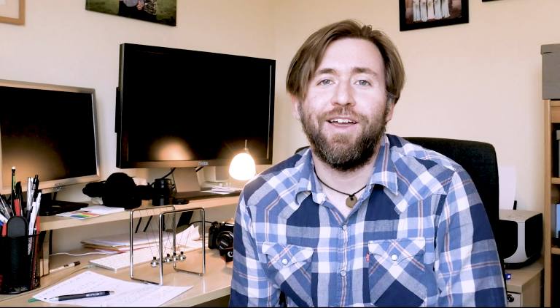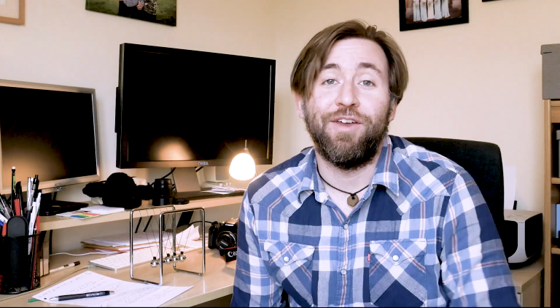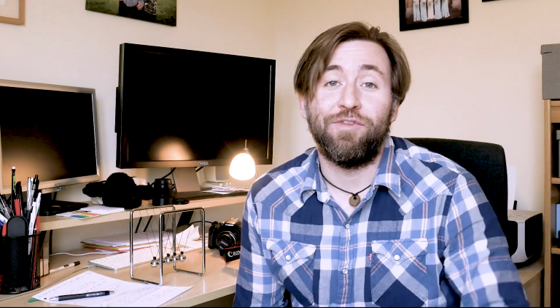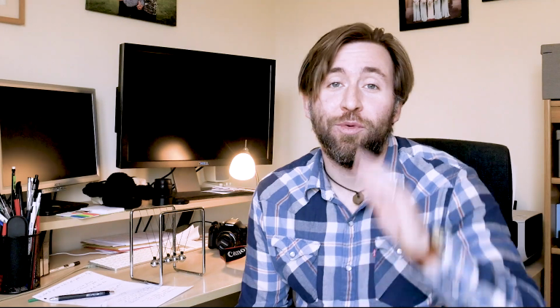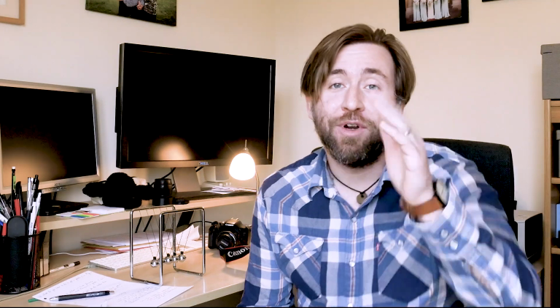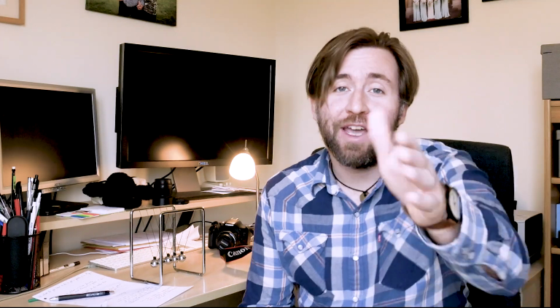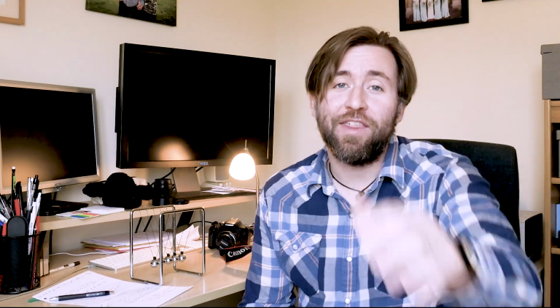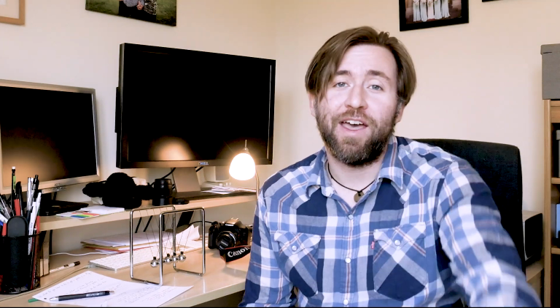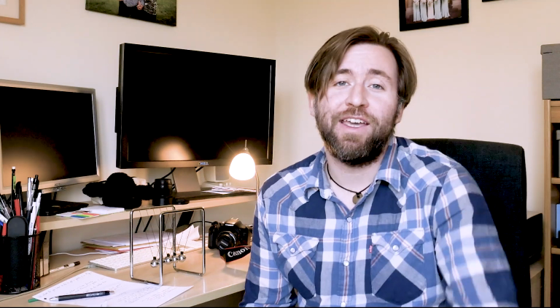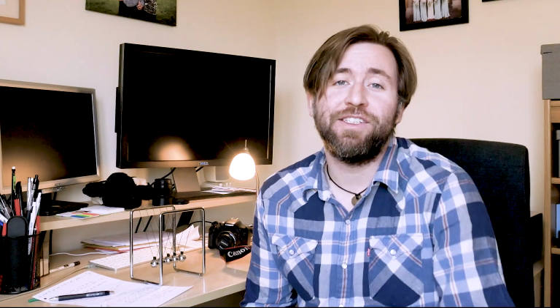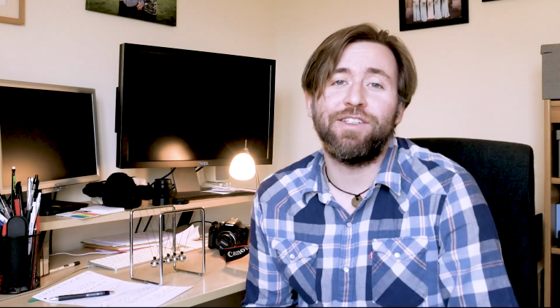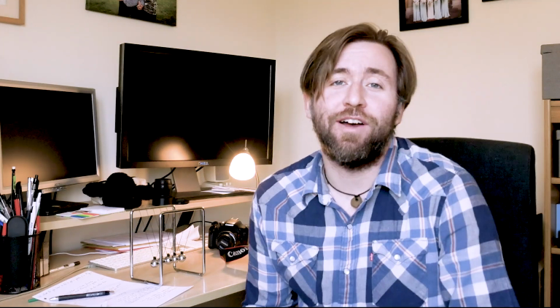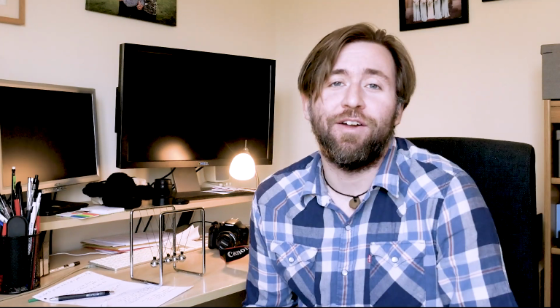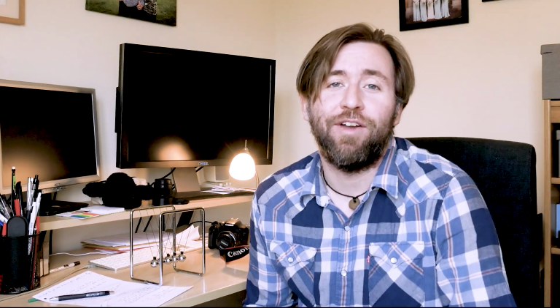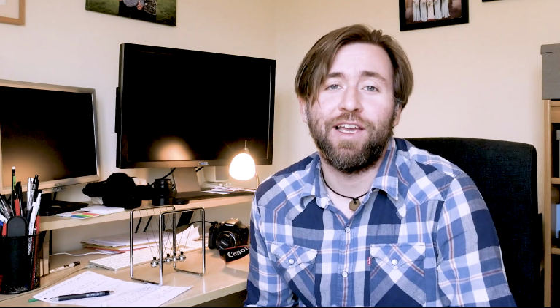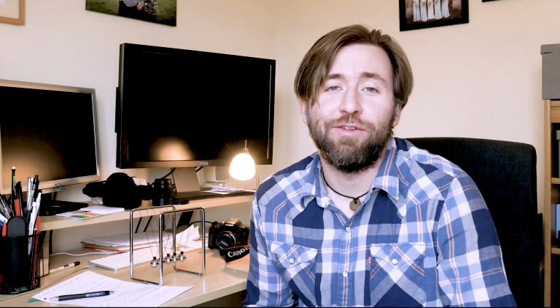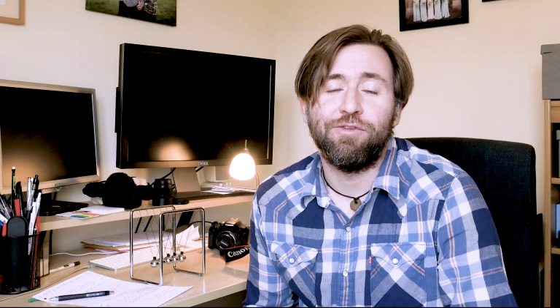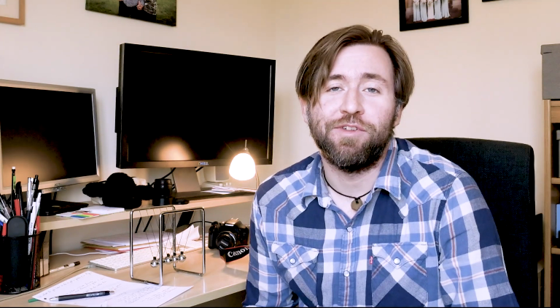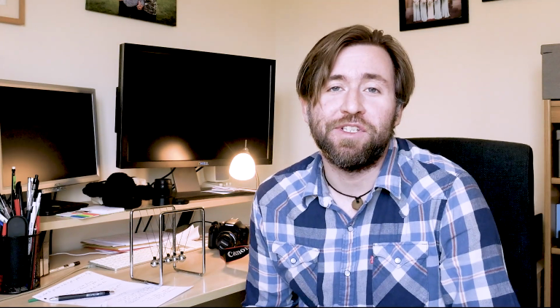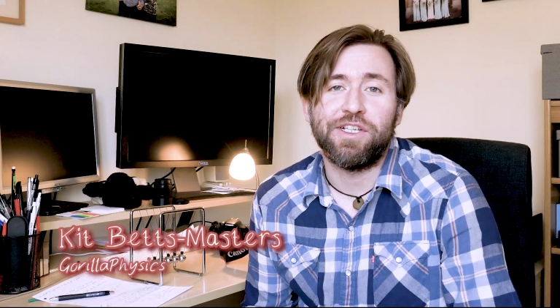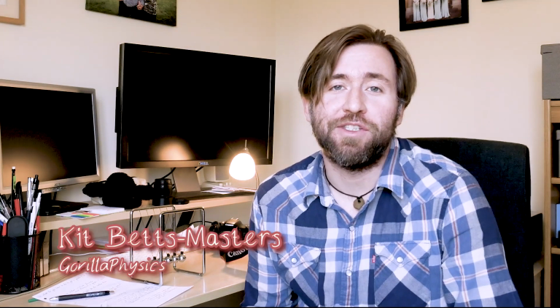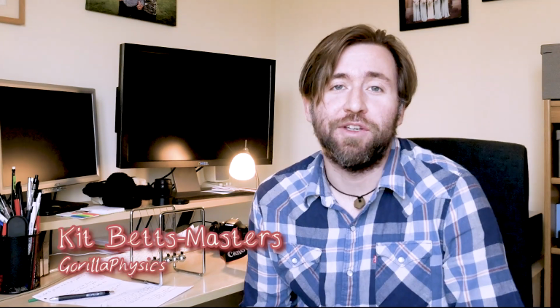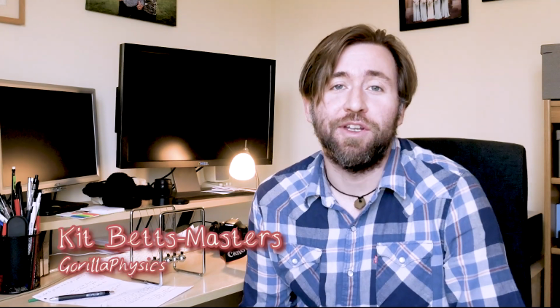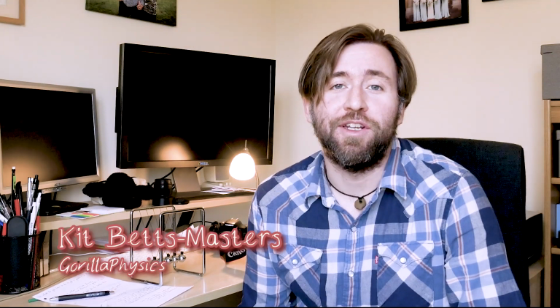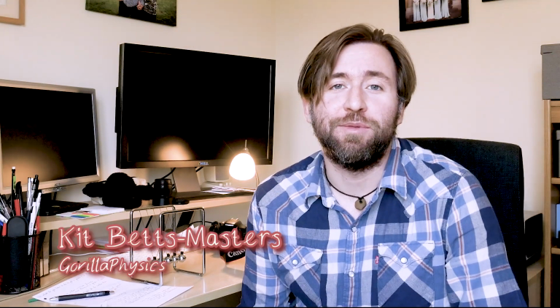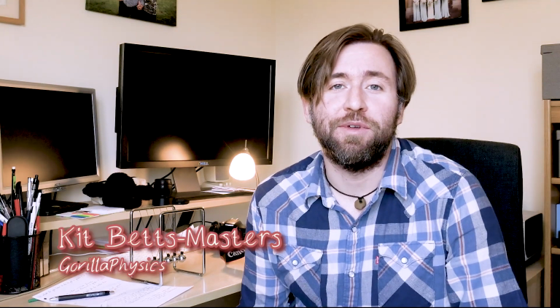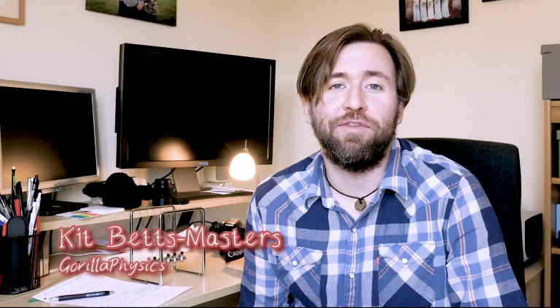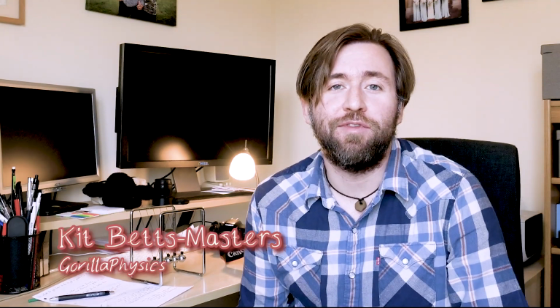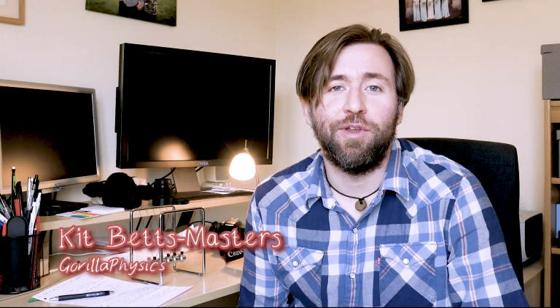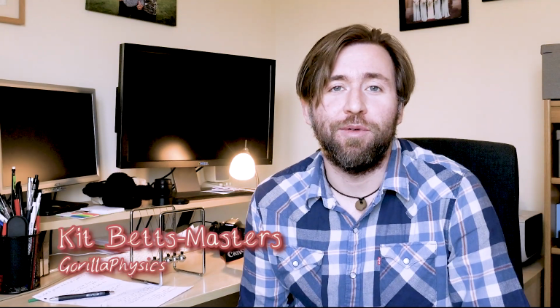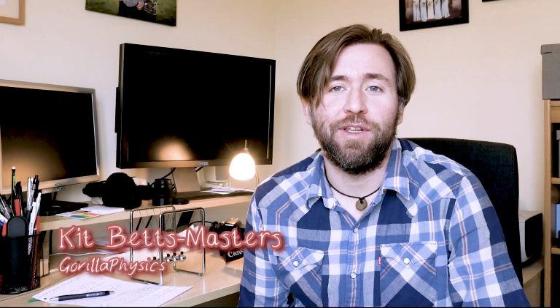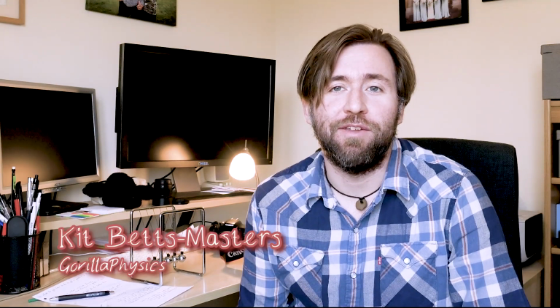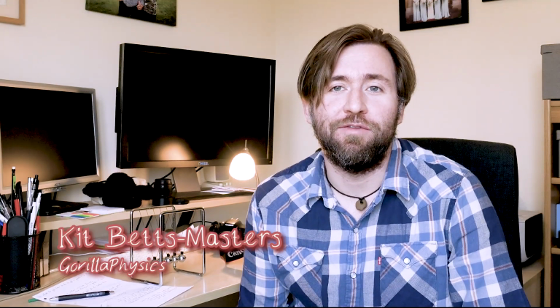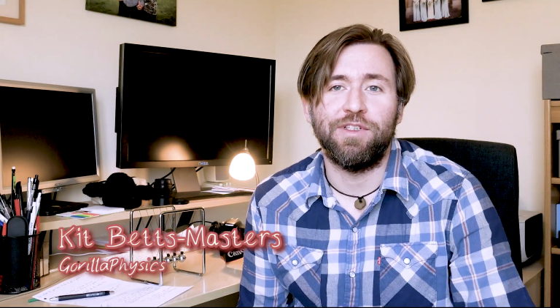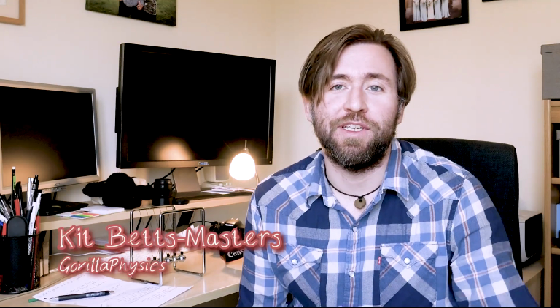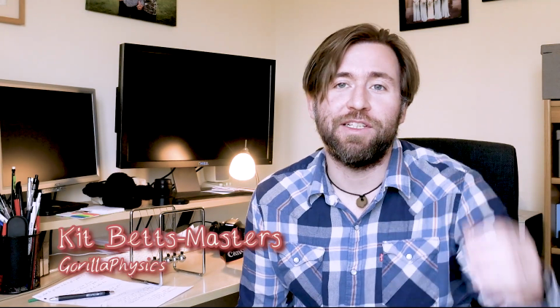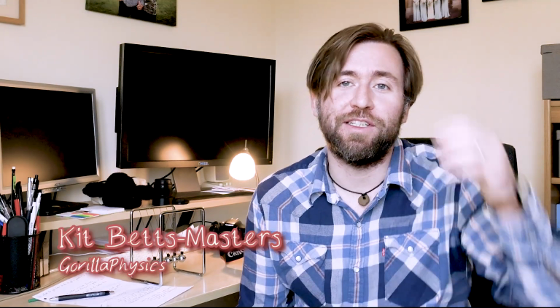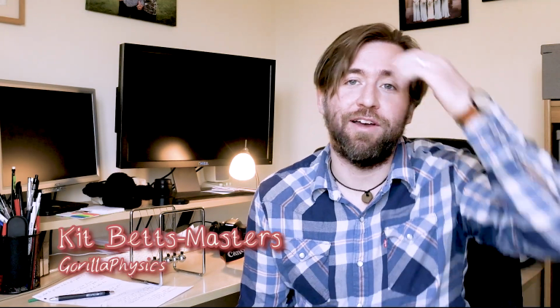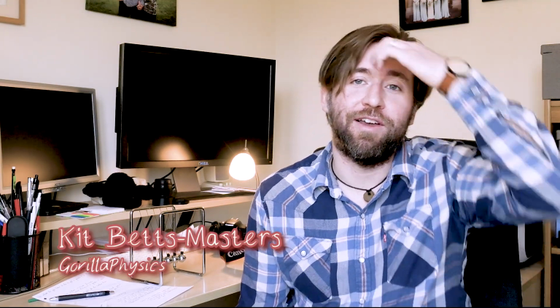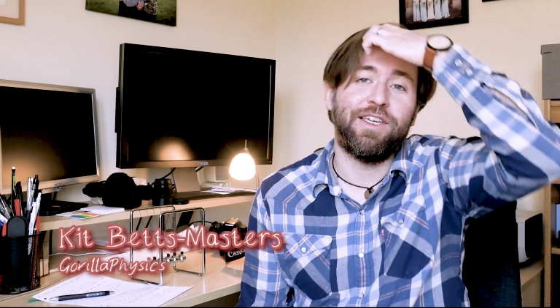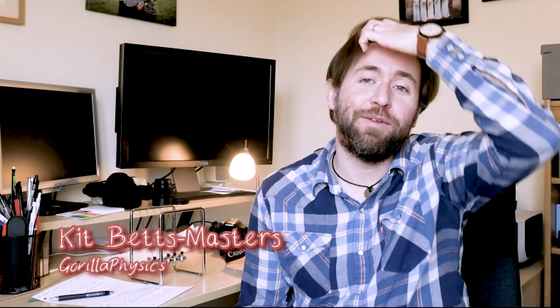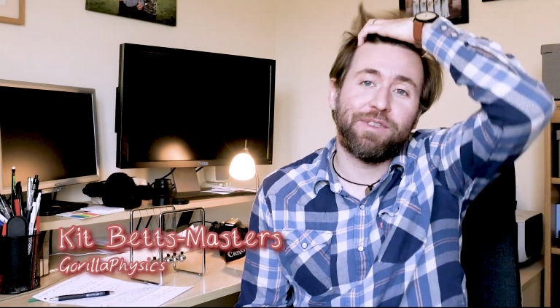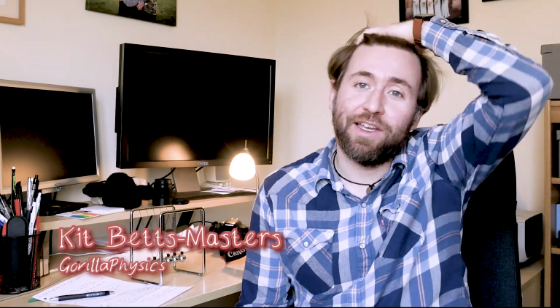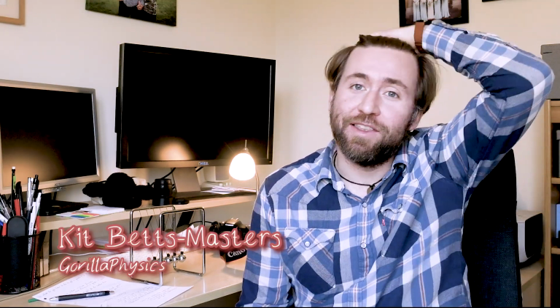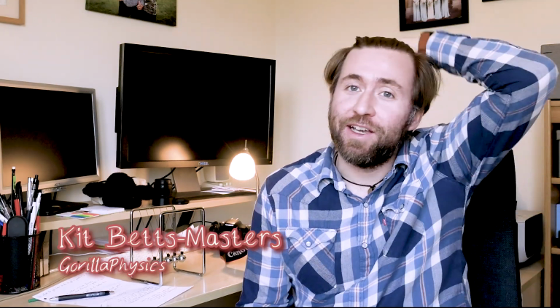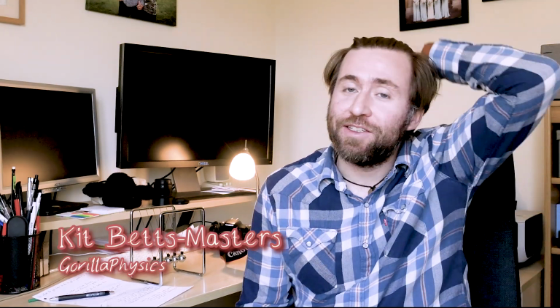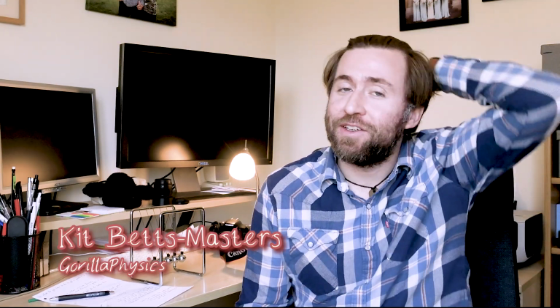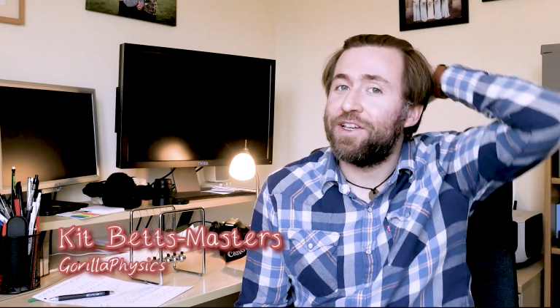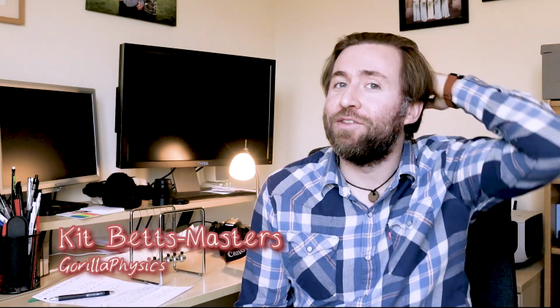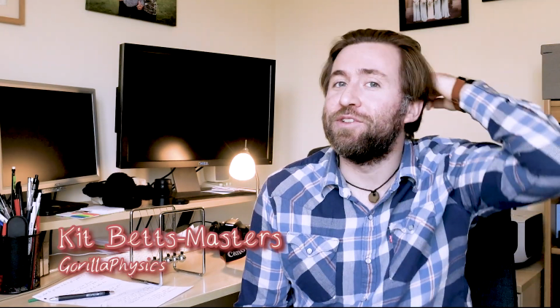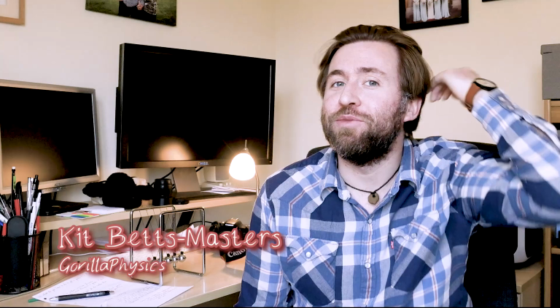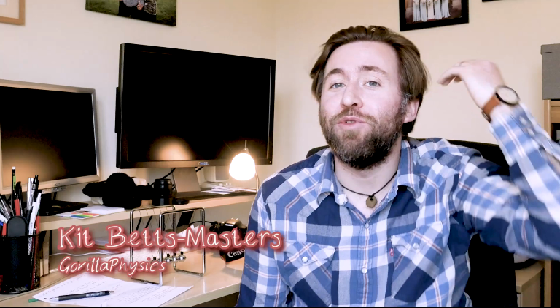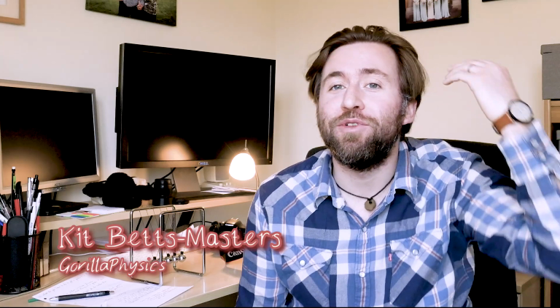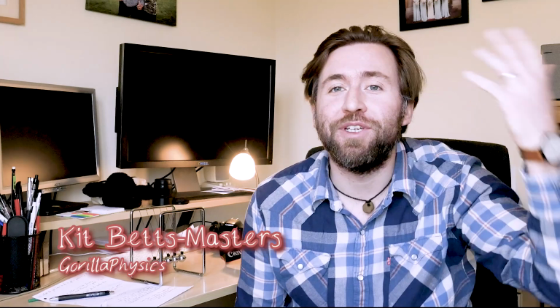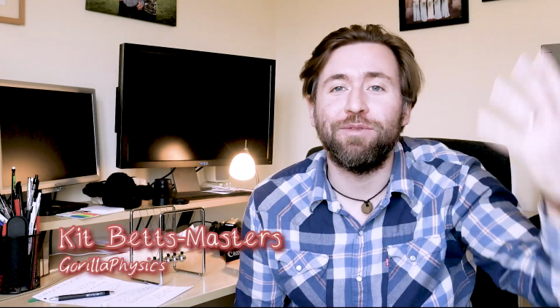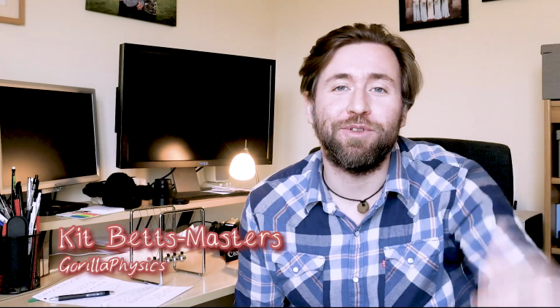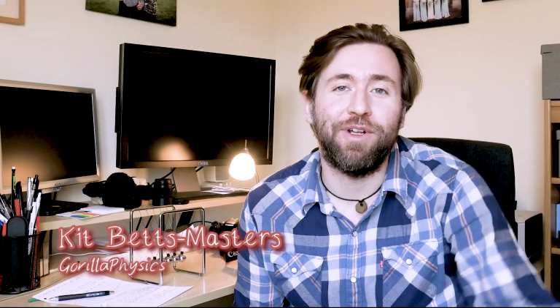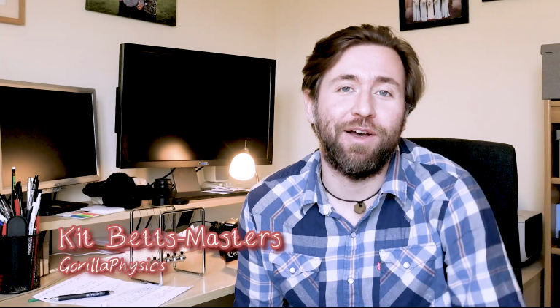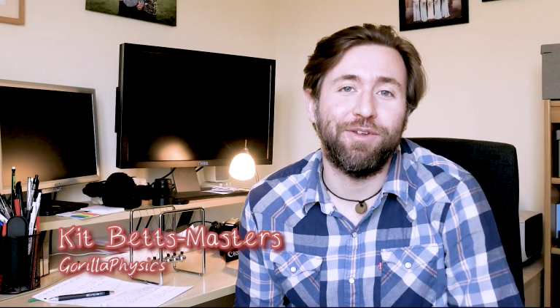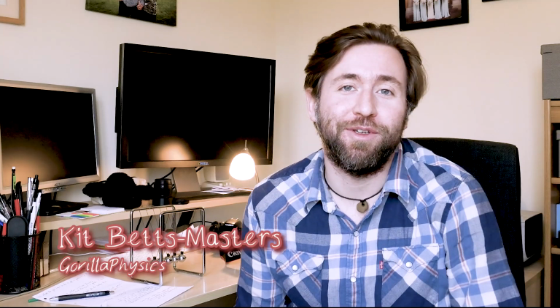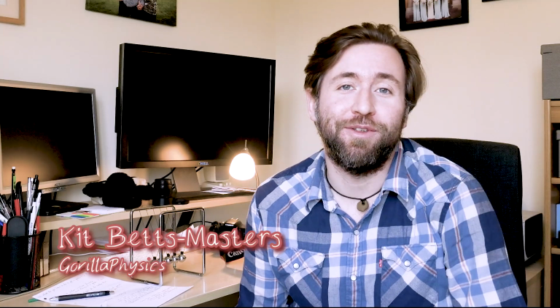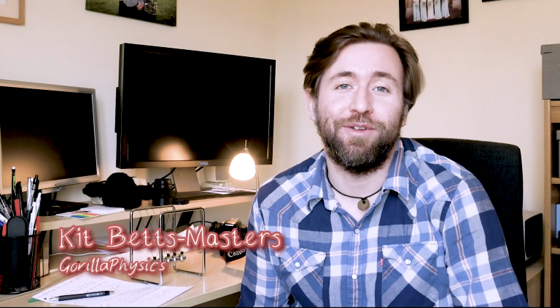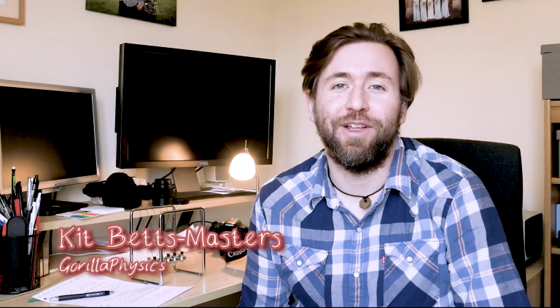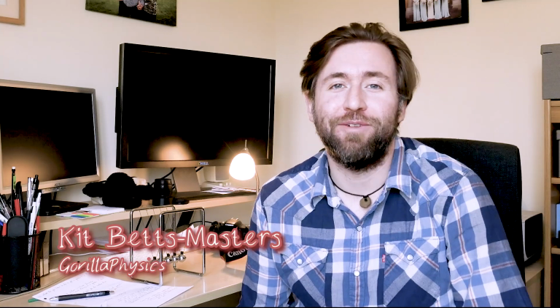If you want to get that A-star at A-level physics, you're going to need to be fluent in physics. I keep saying that, so here are some more tips on how you can do that.